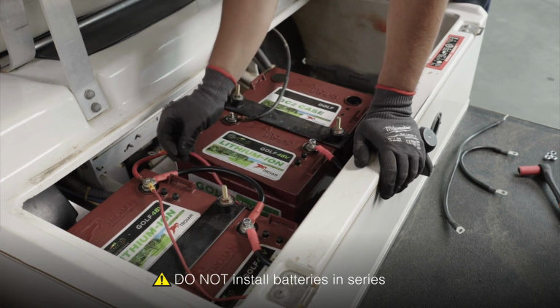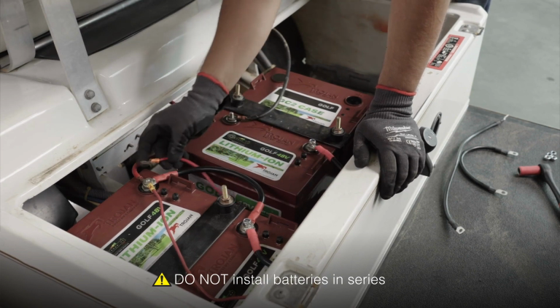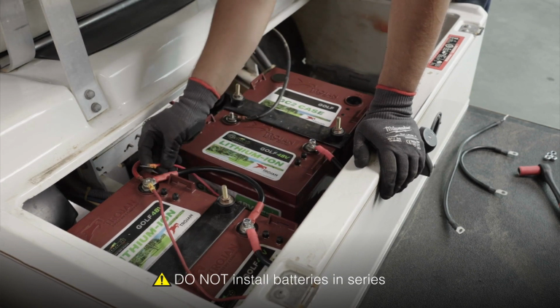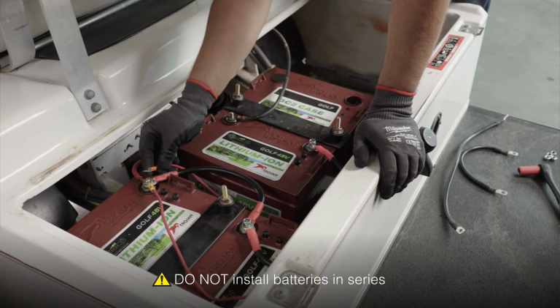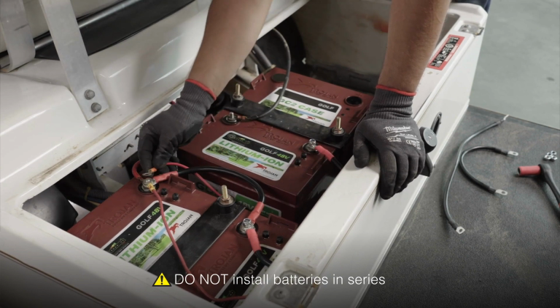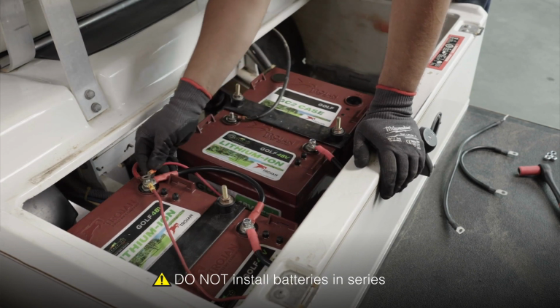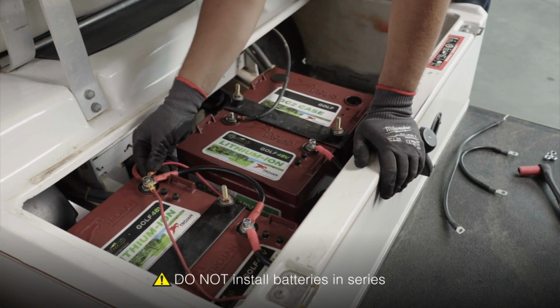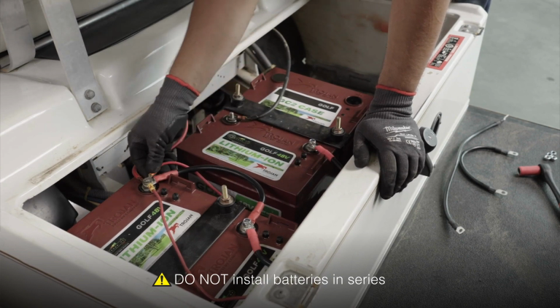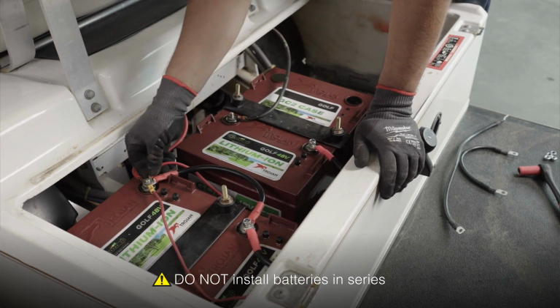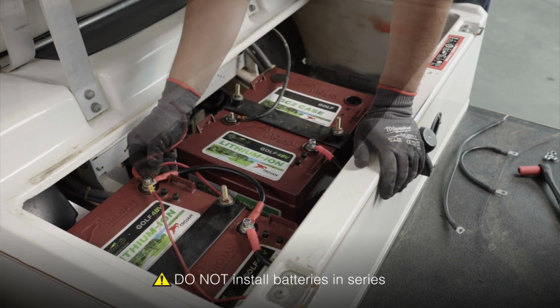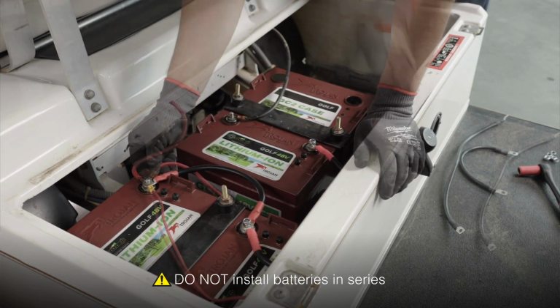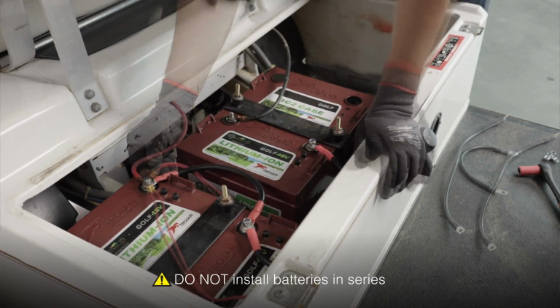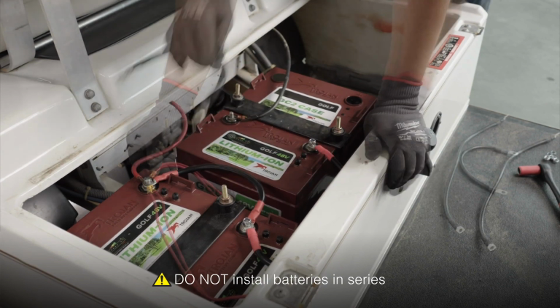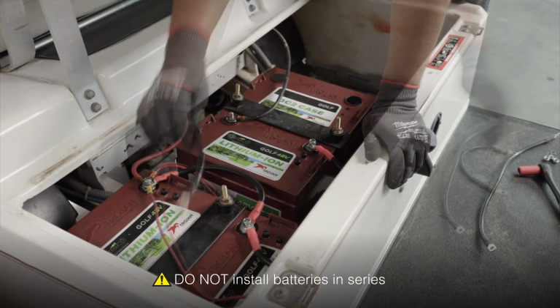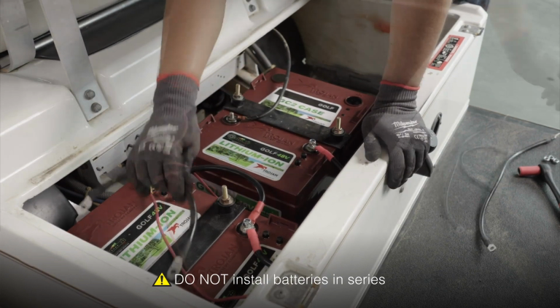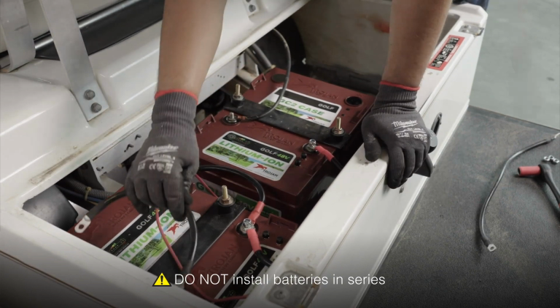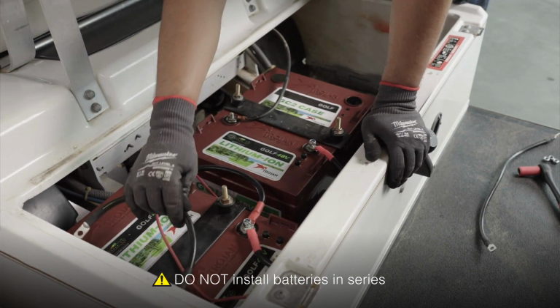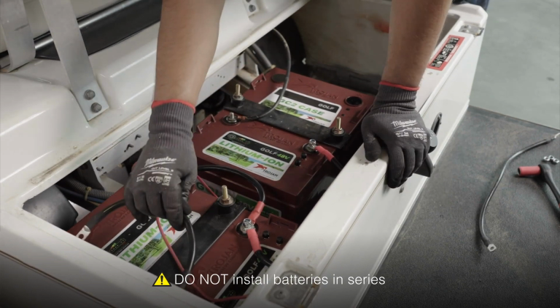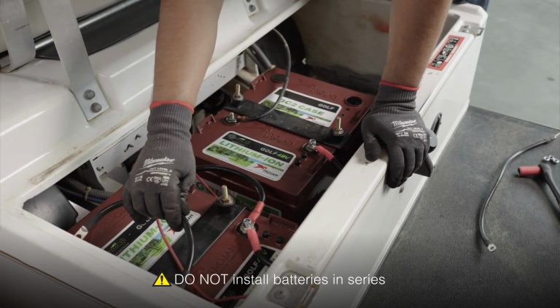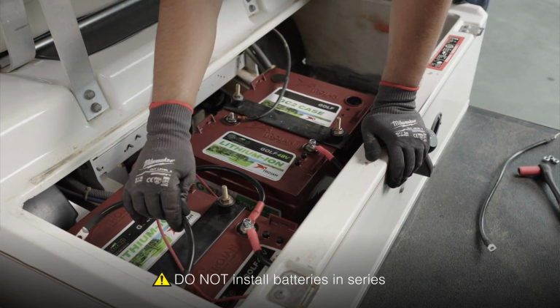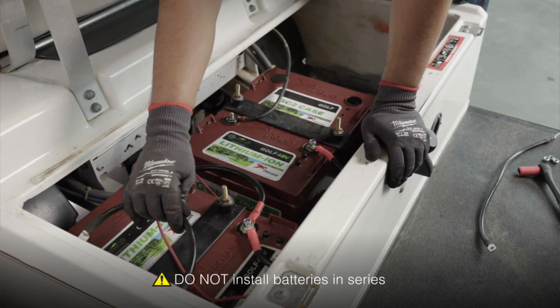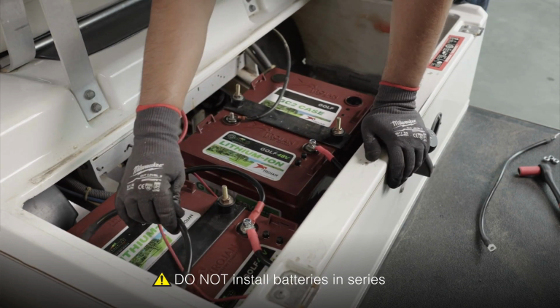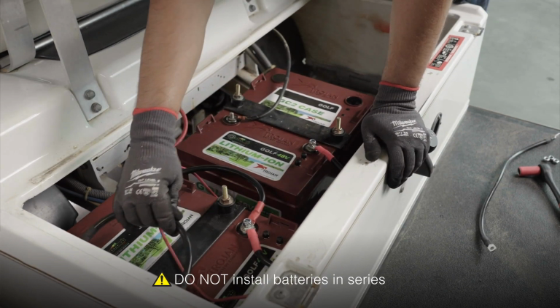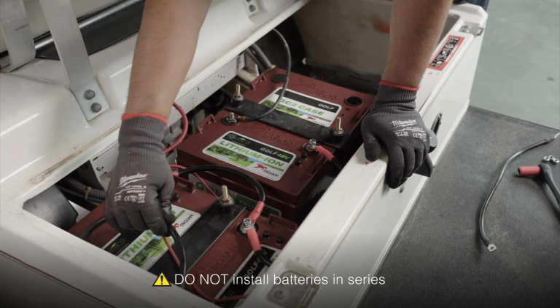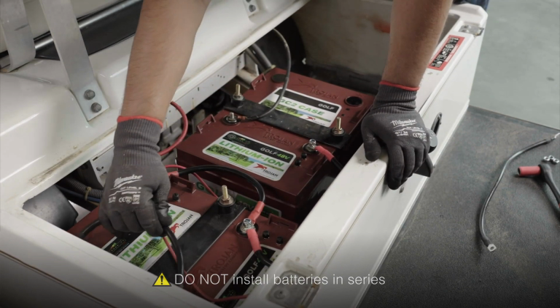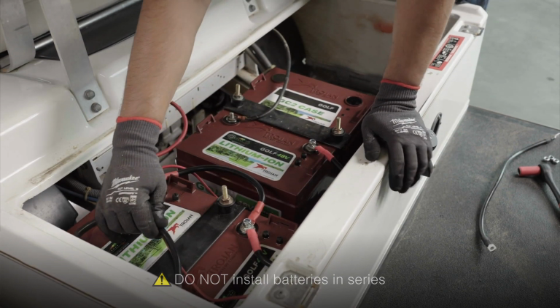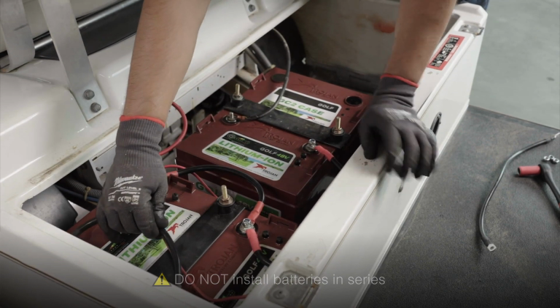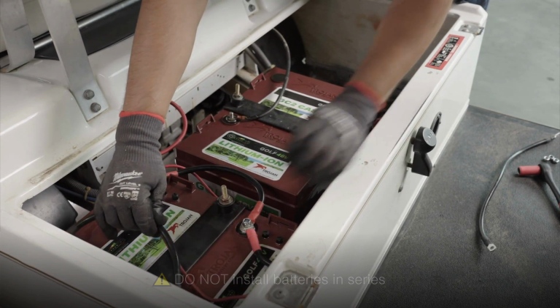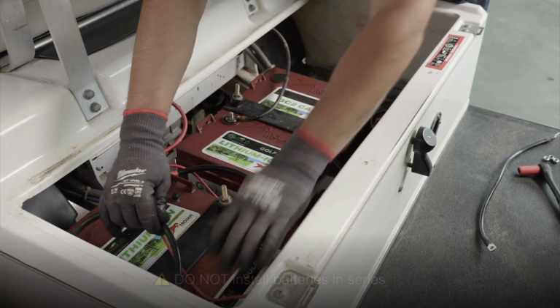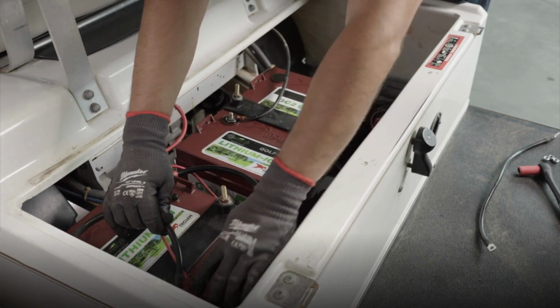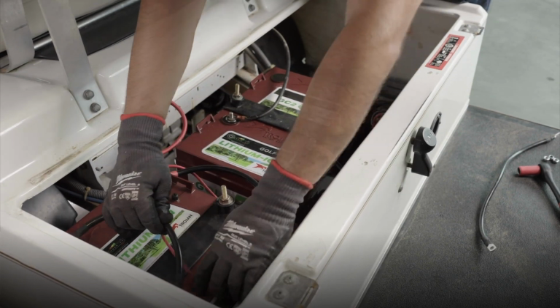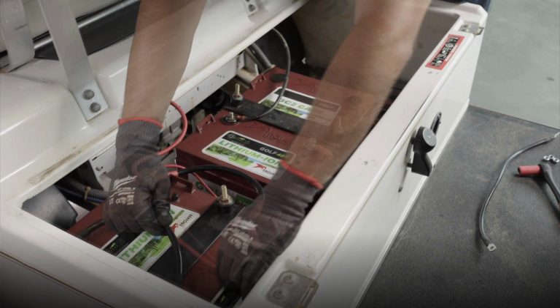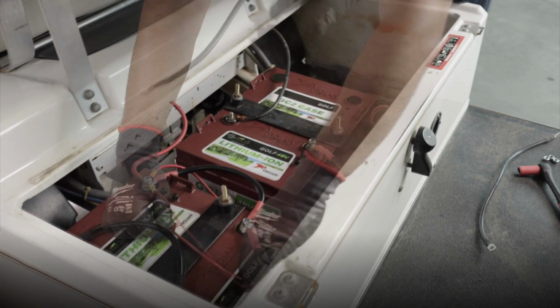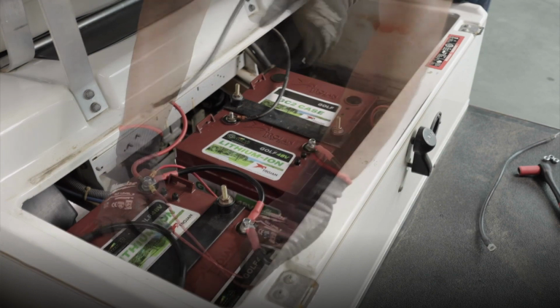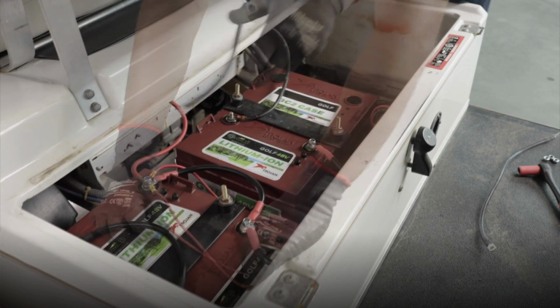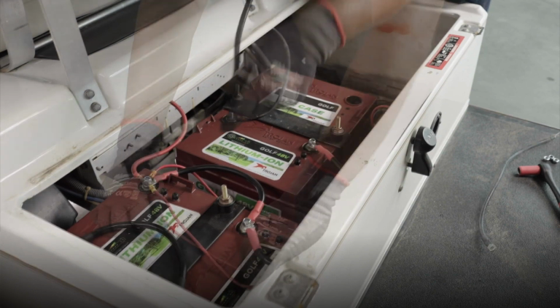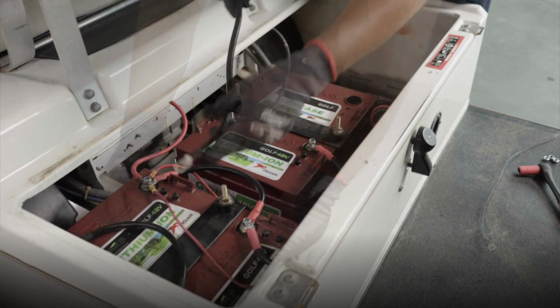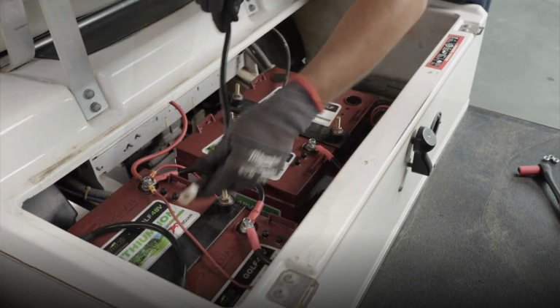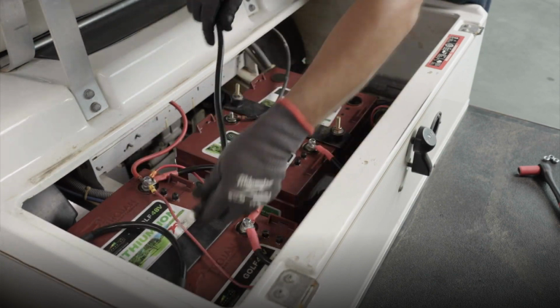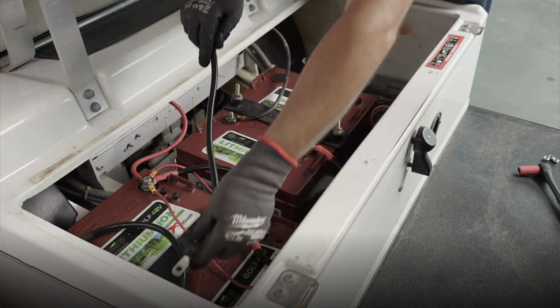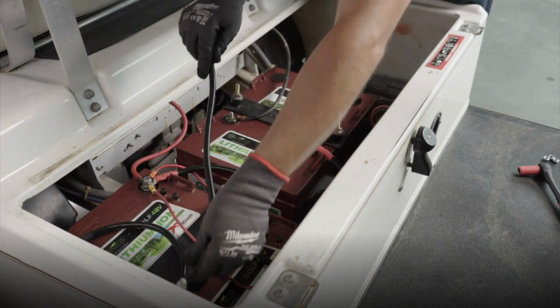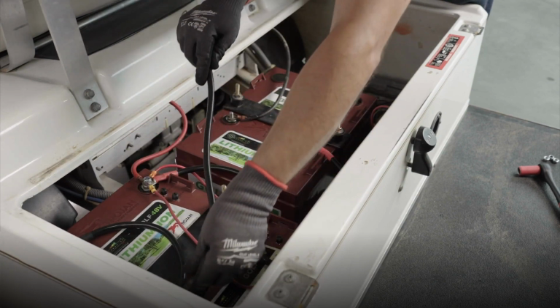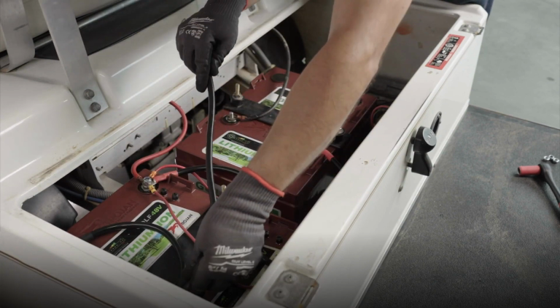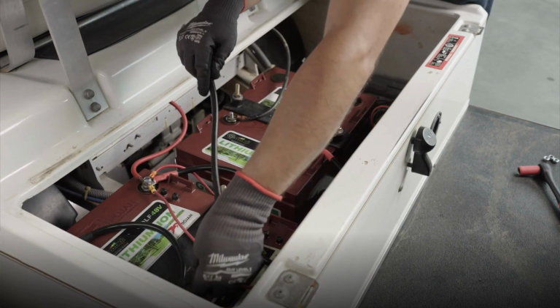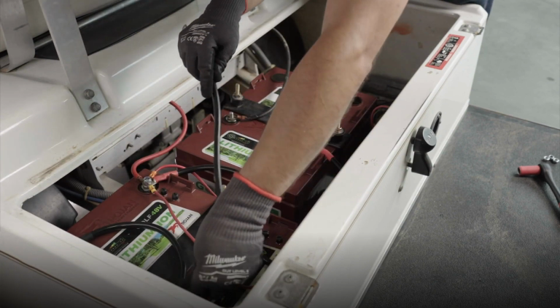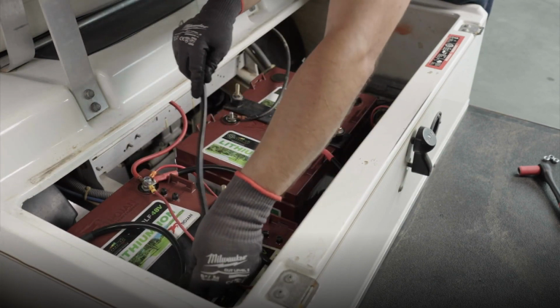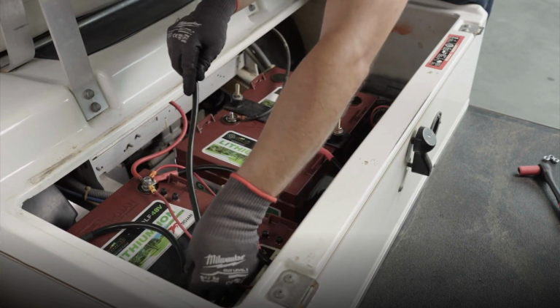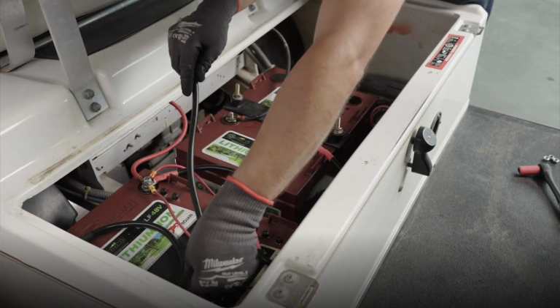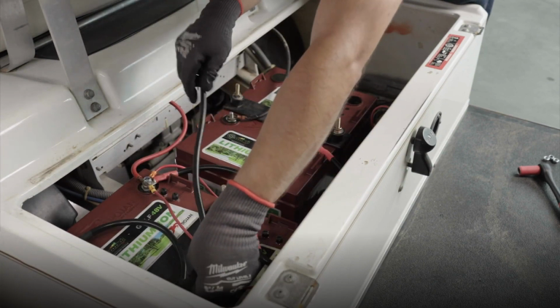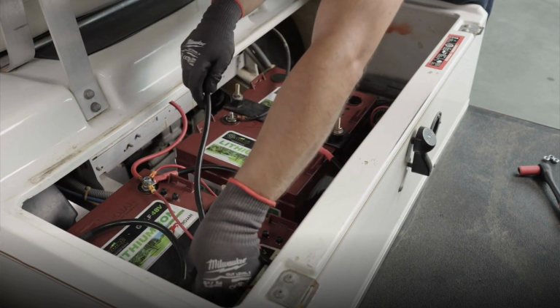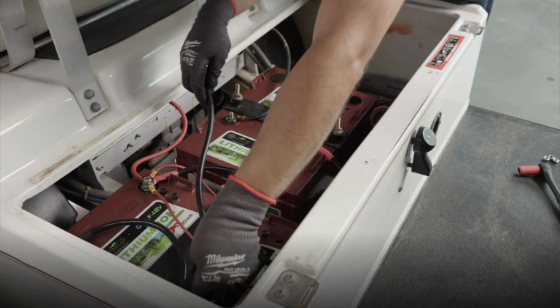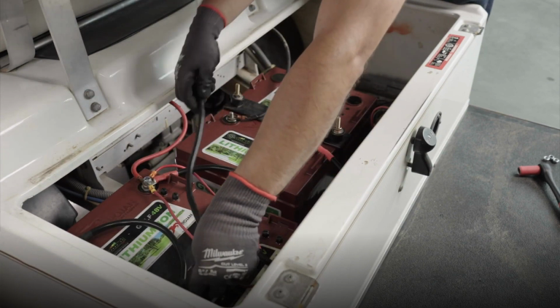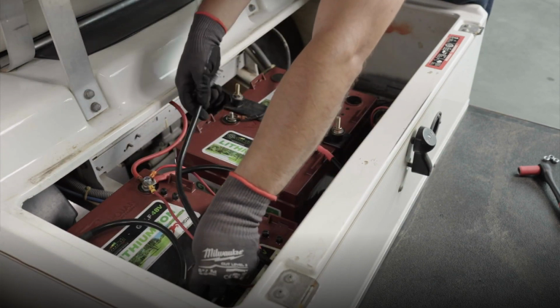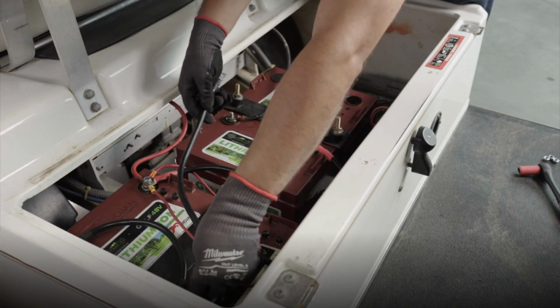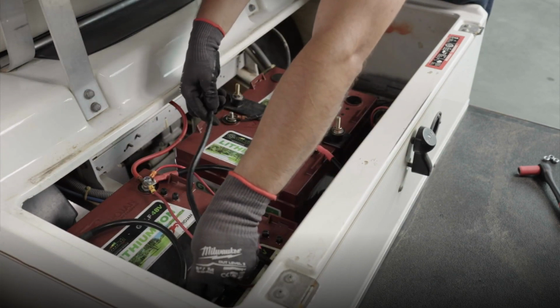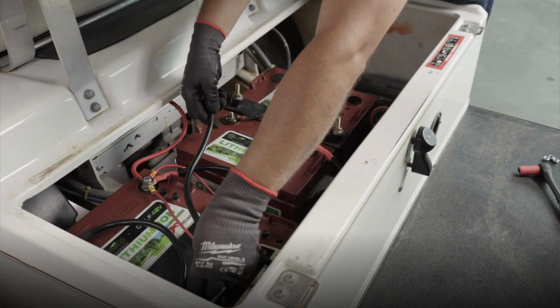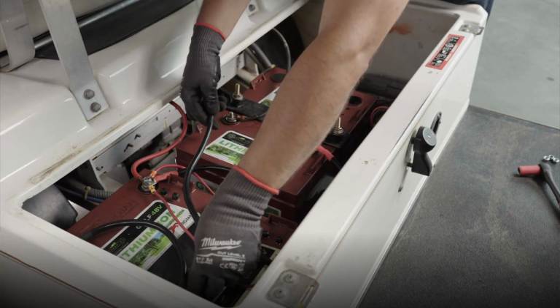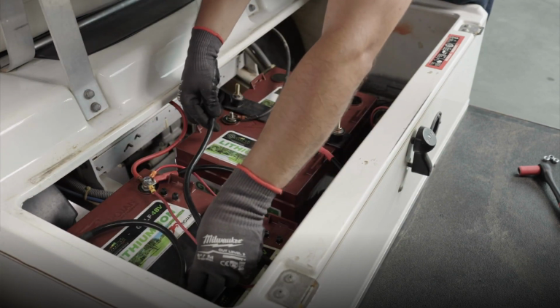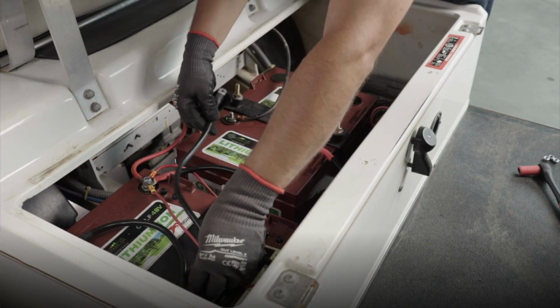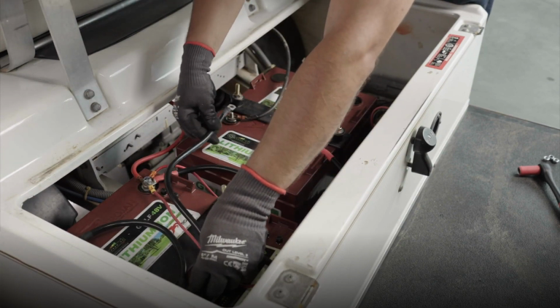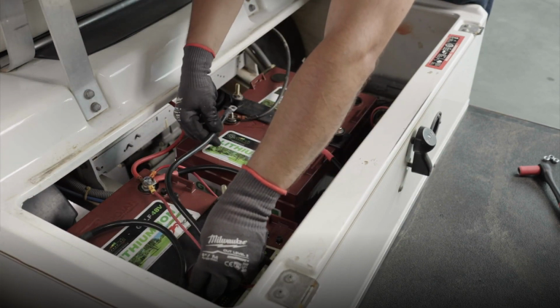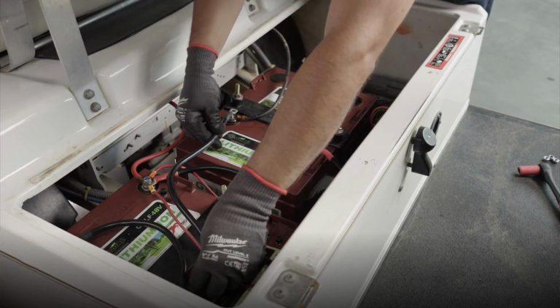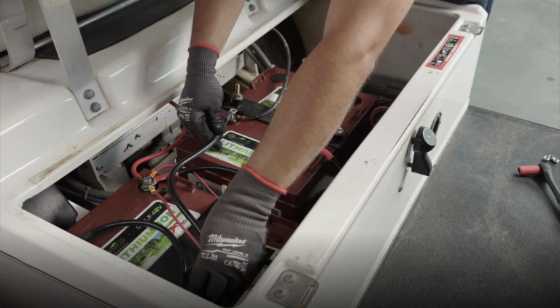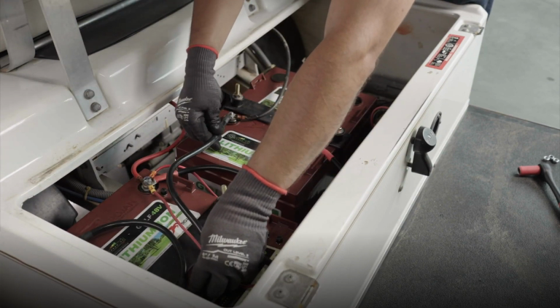Next, do the same for the negative connection. Starting opposite of the main positive, connect negative to negative to negative across the three batteries.